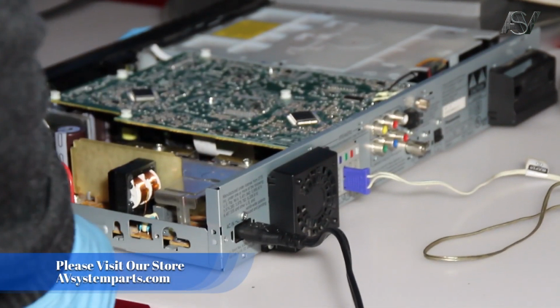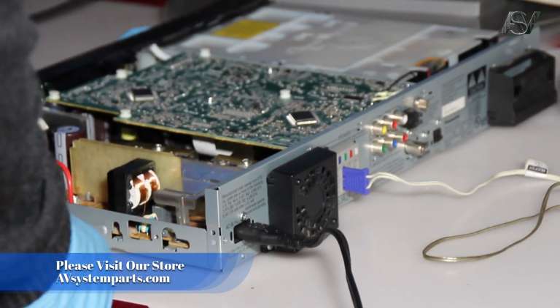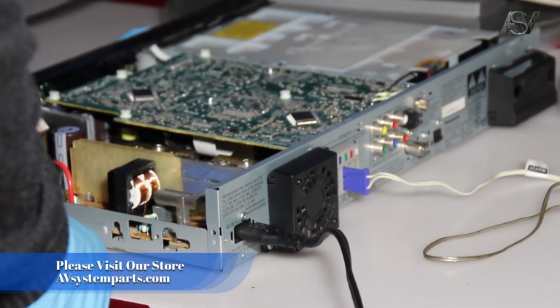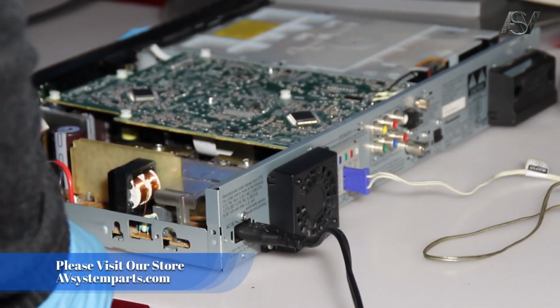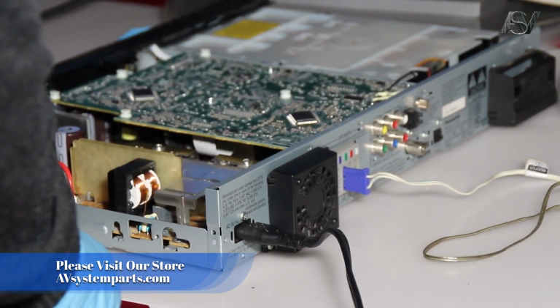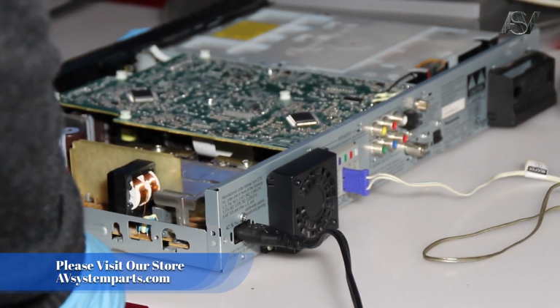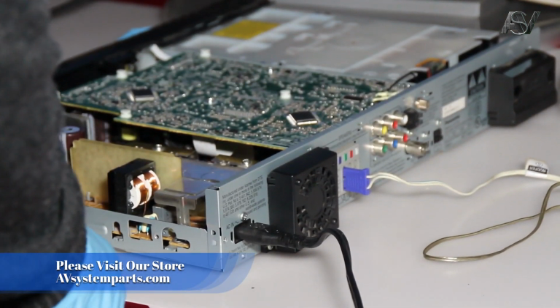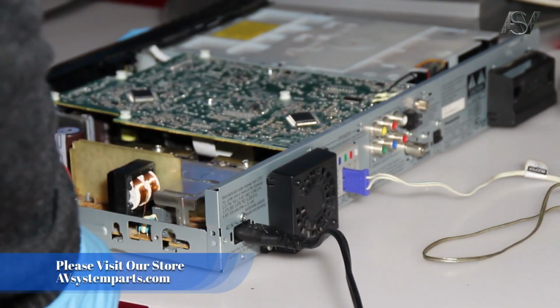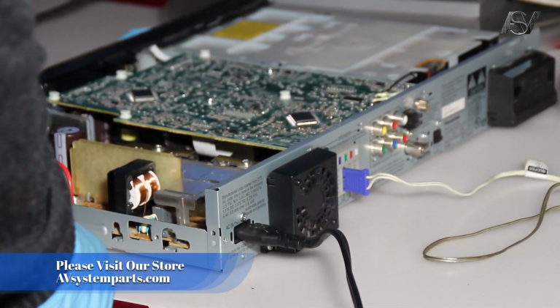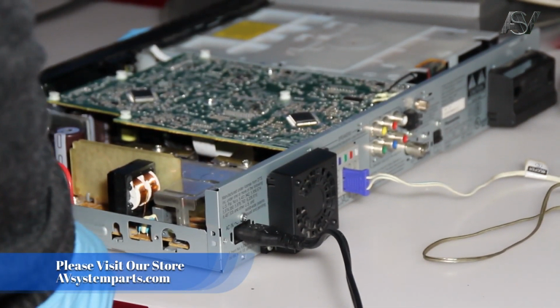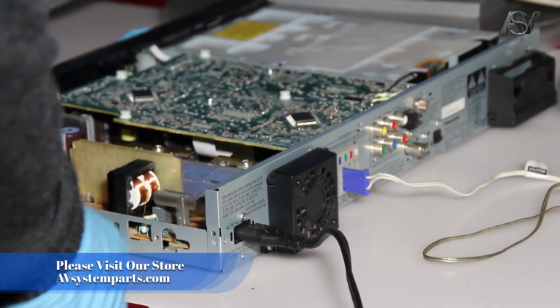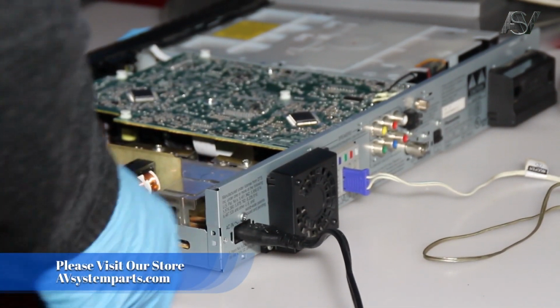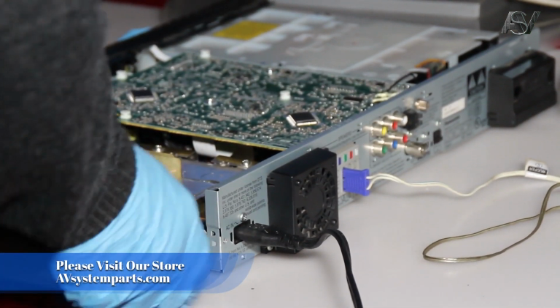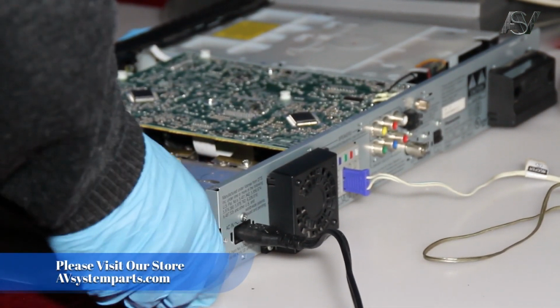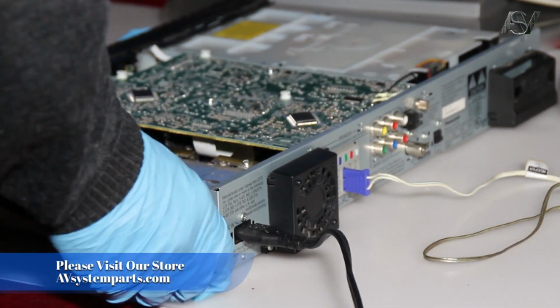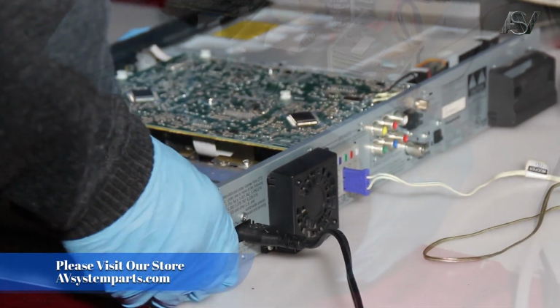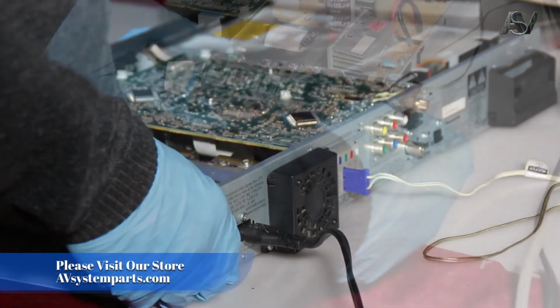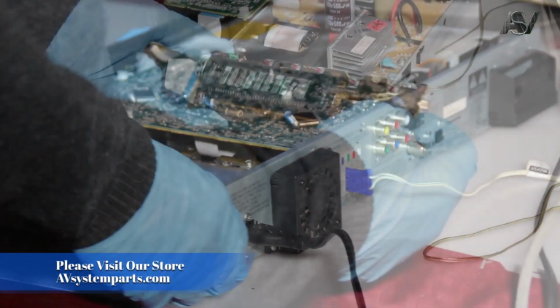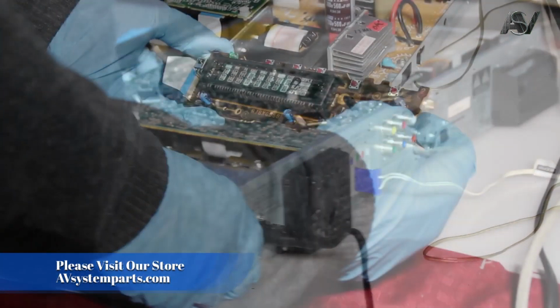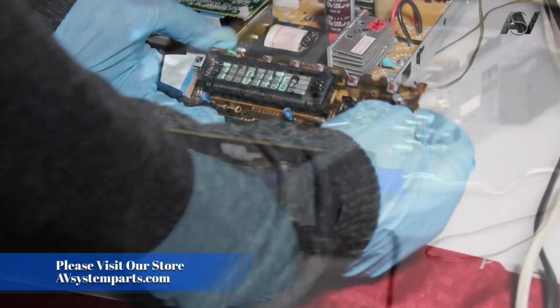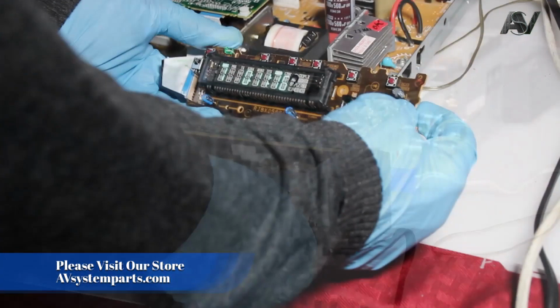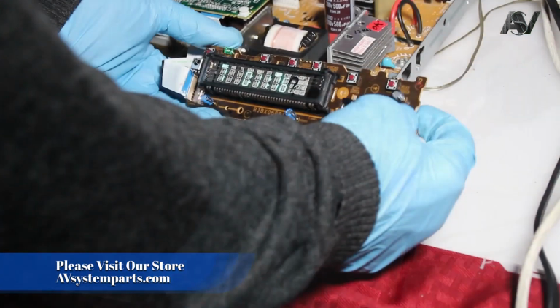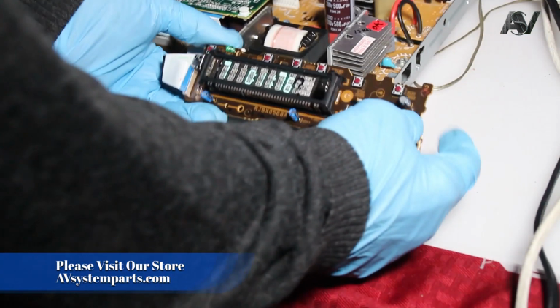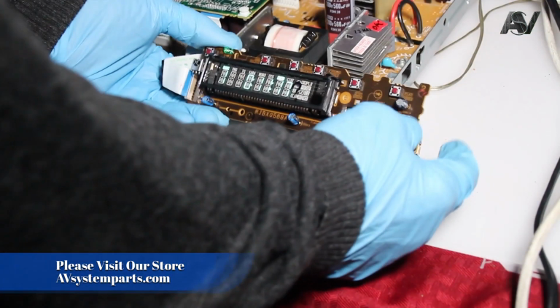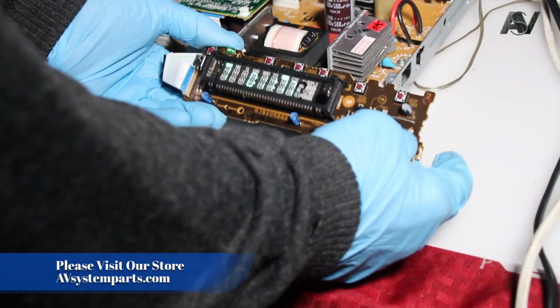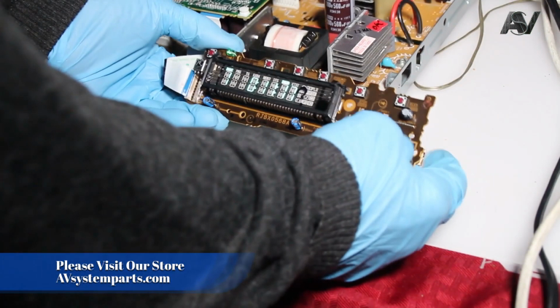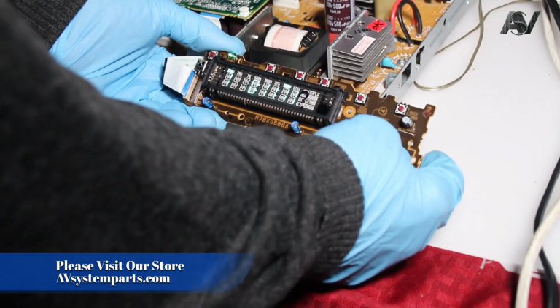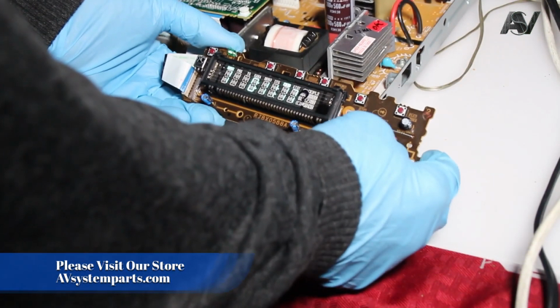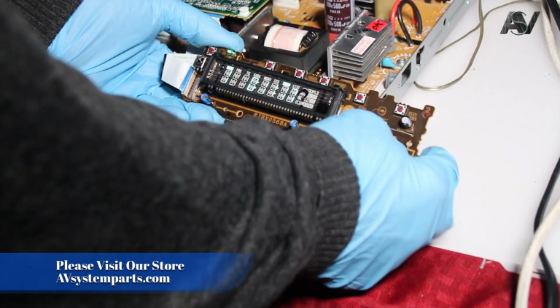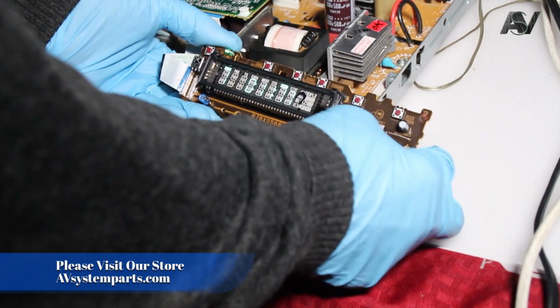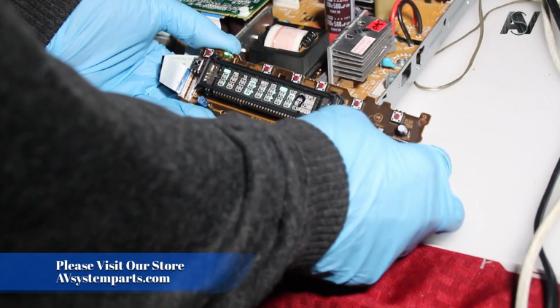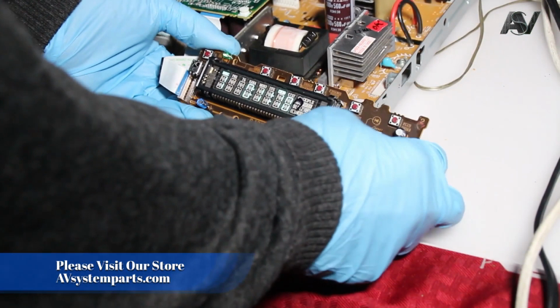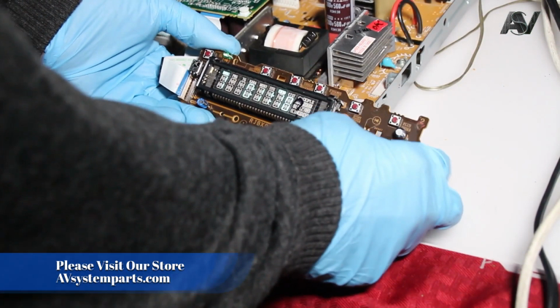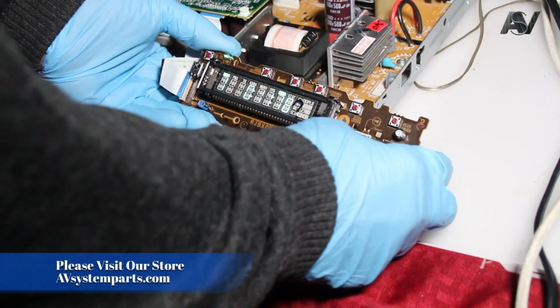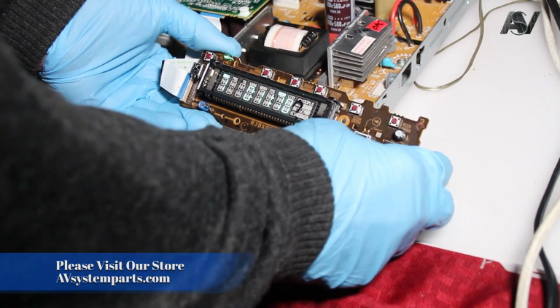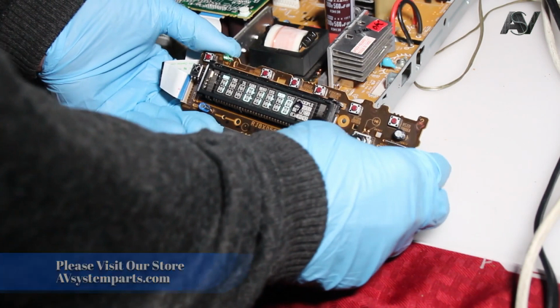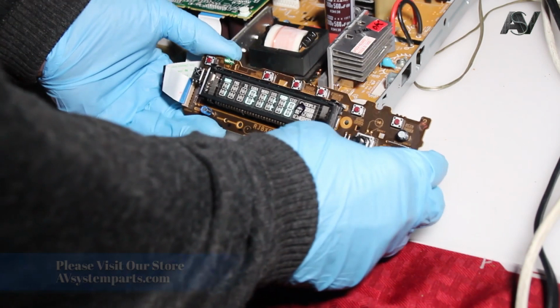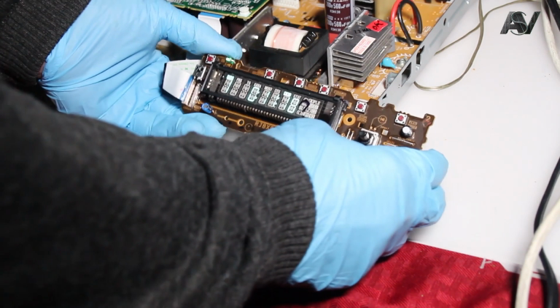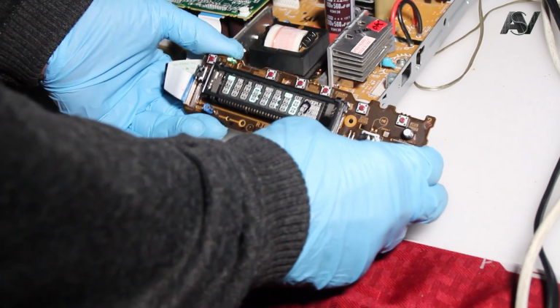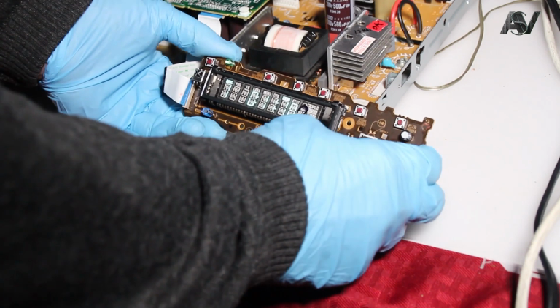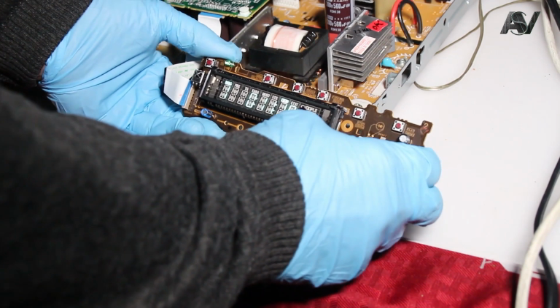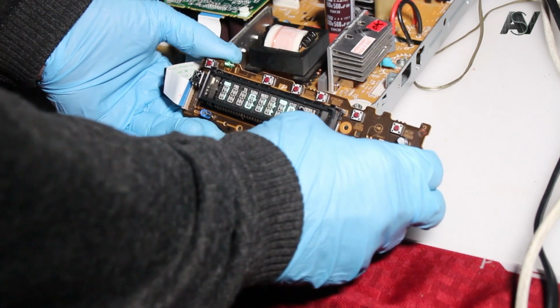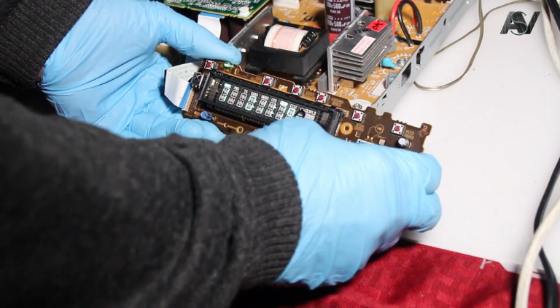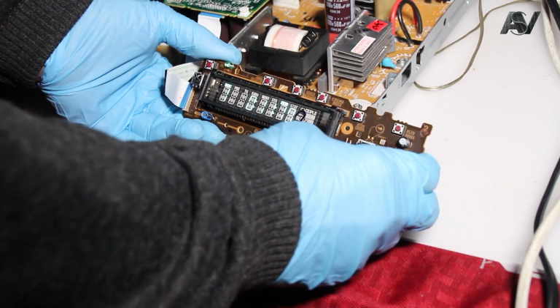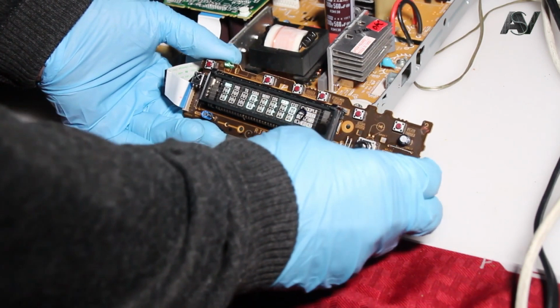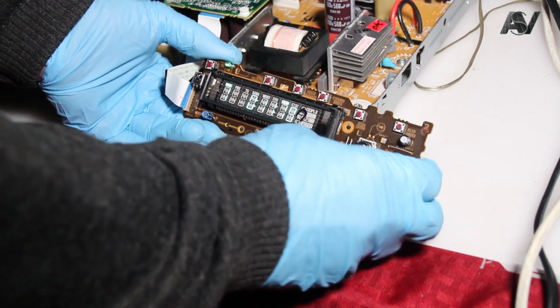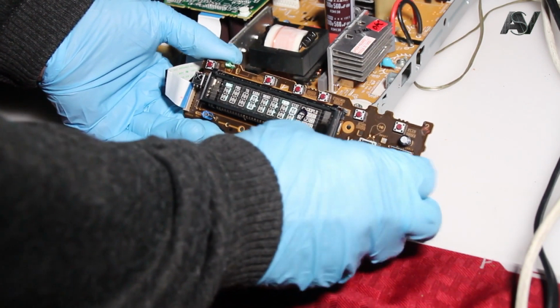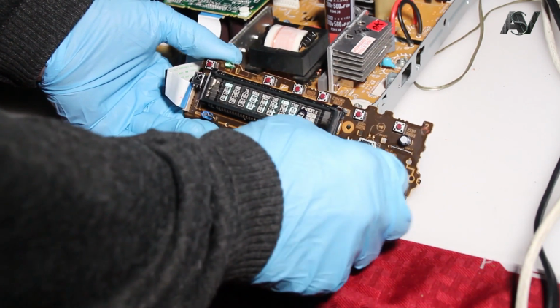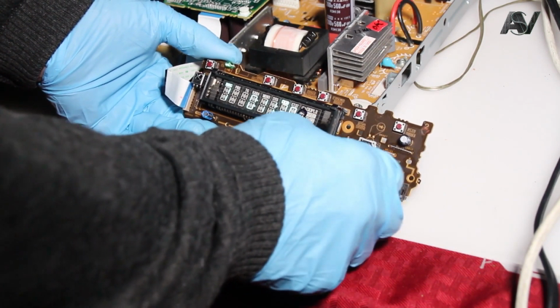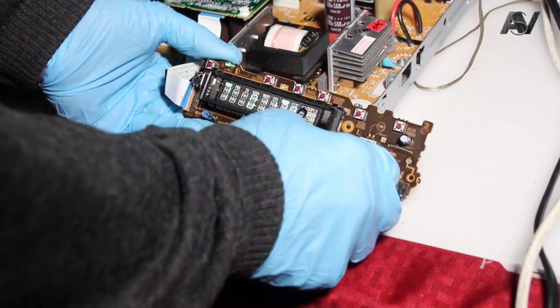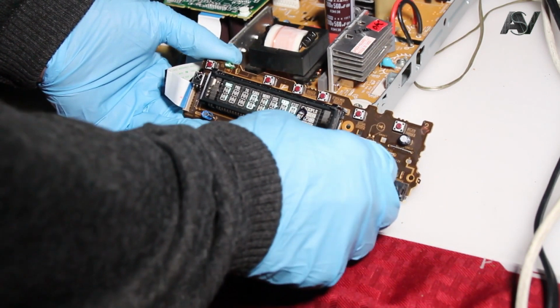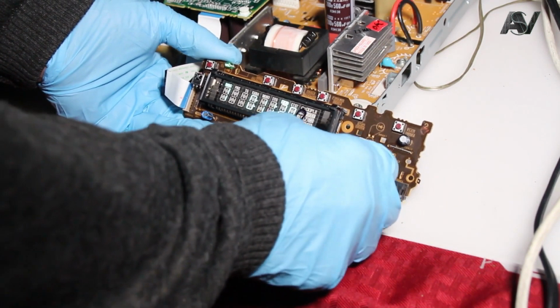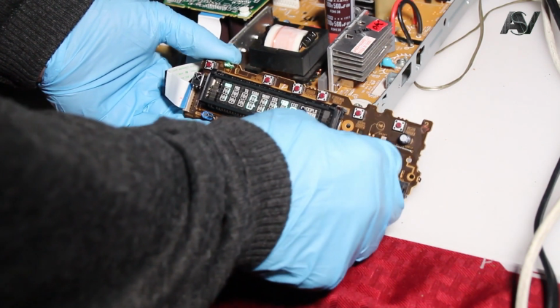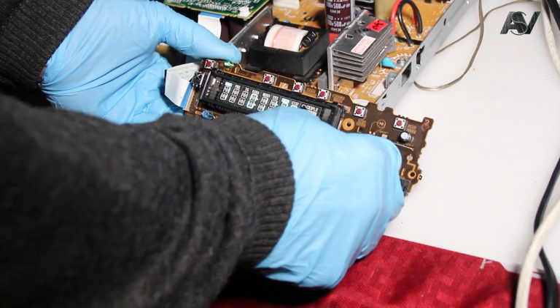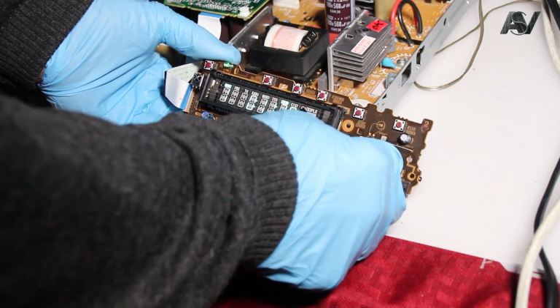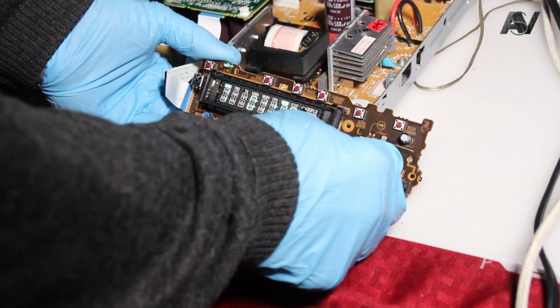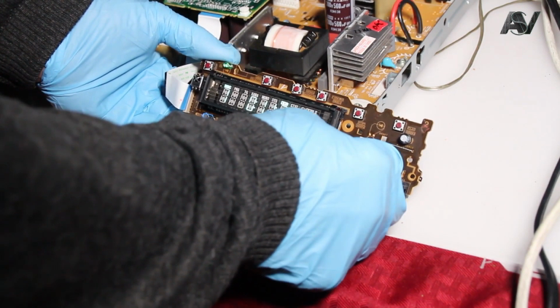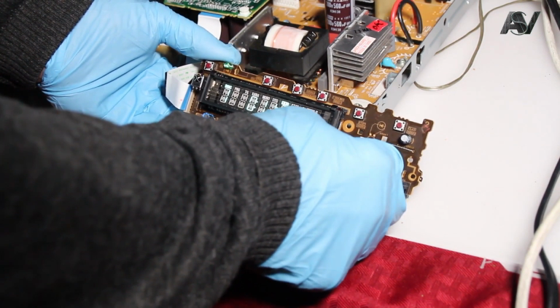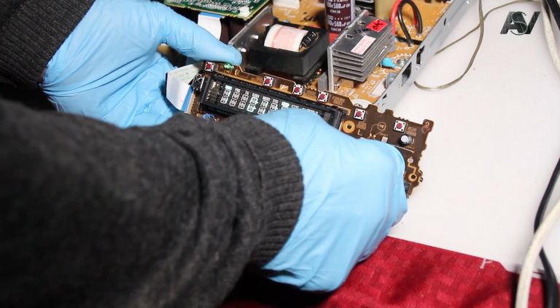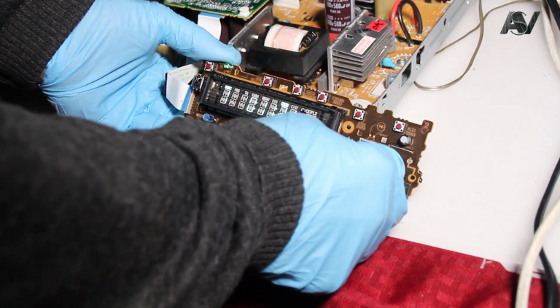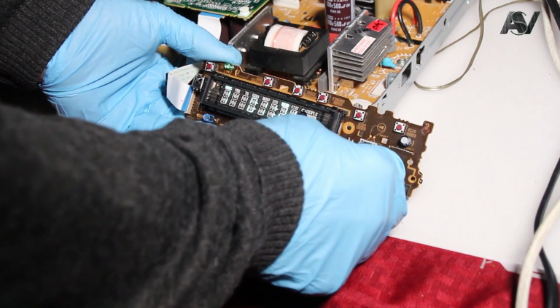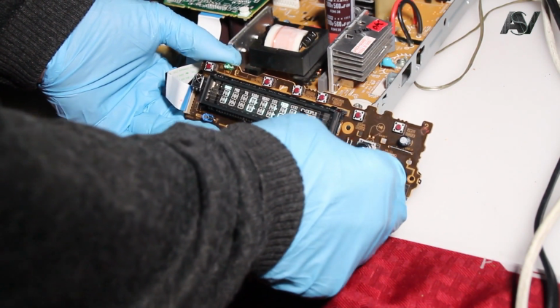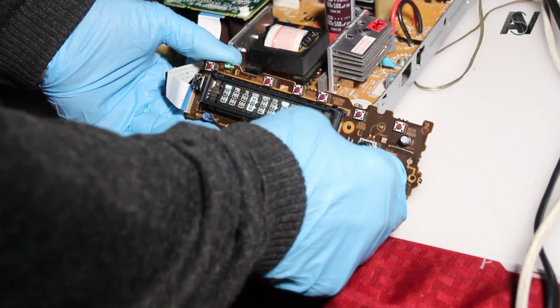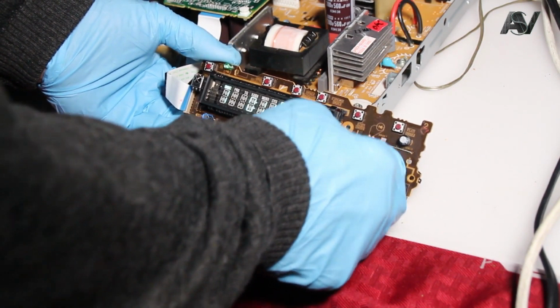Now we will check the front display PCB board by replacing it too. Again, no sound.